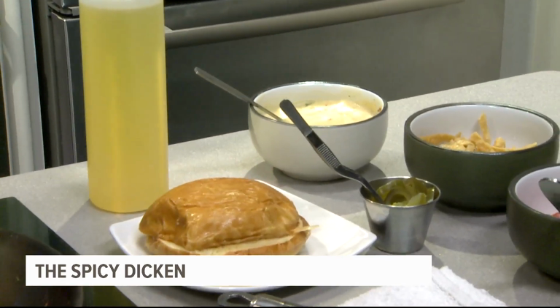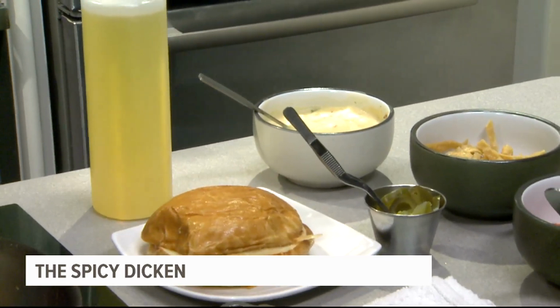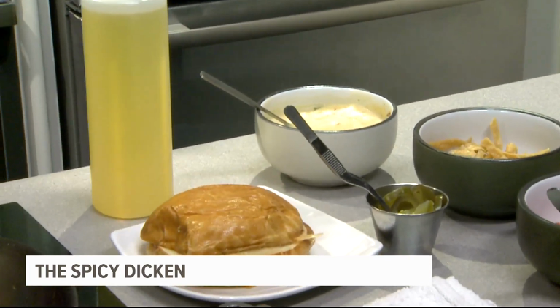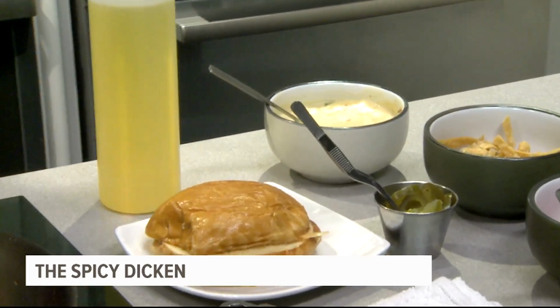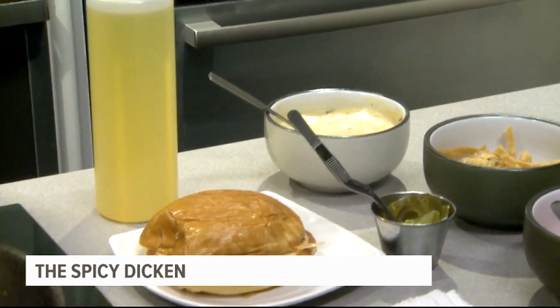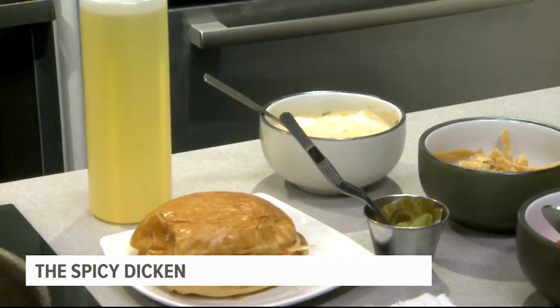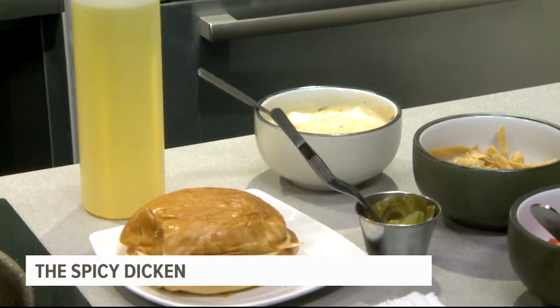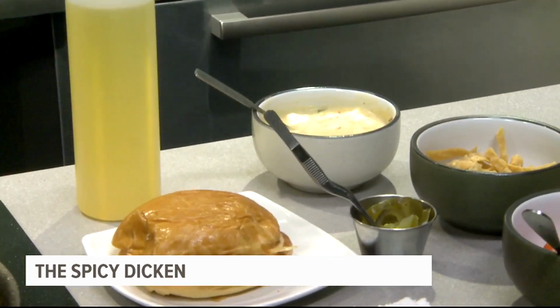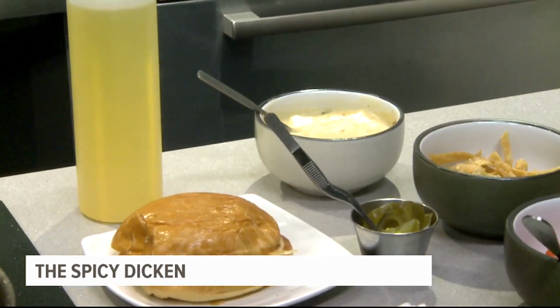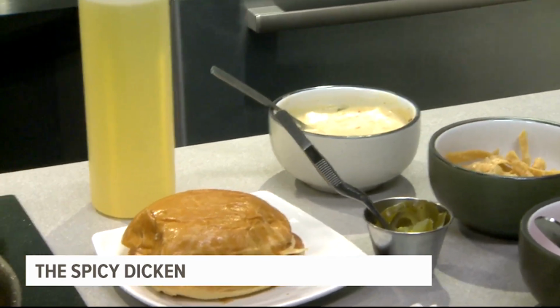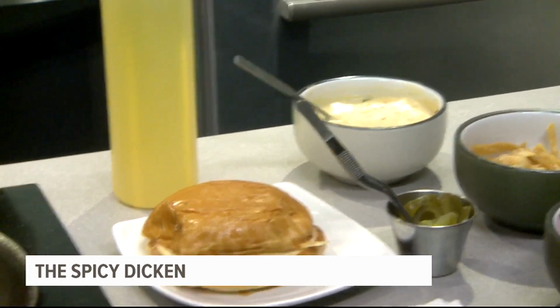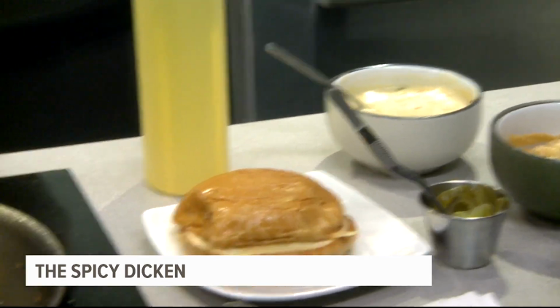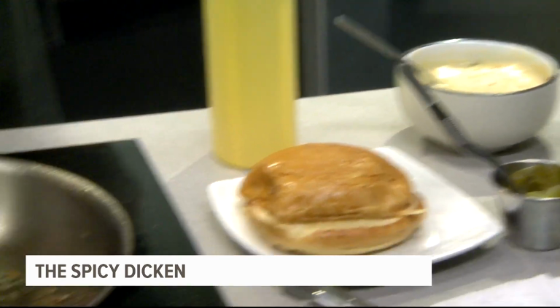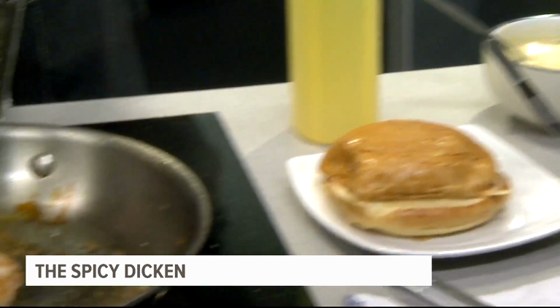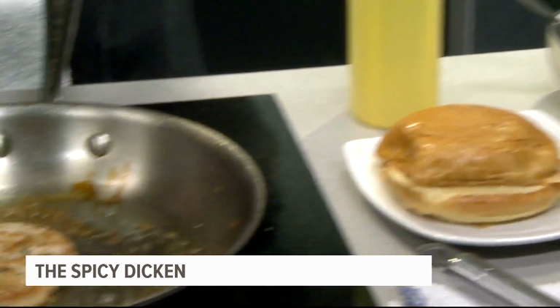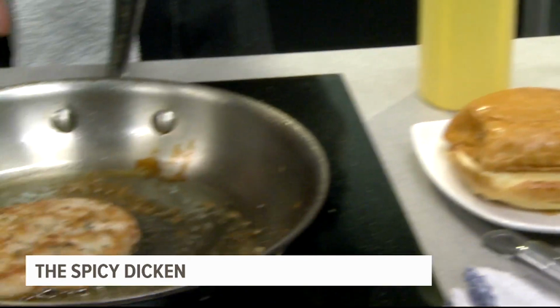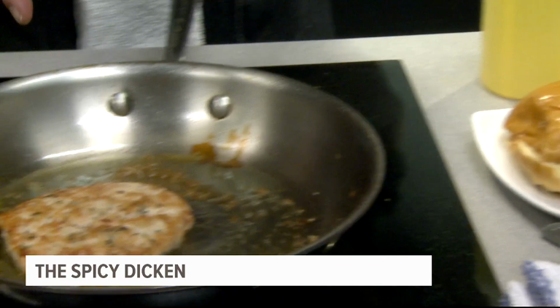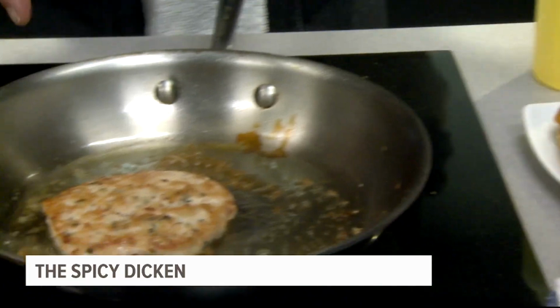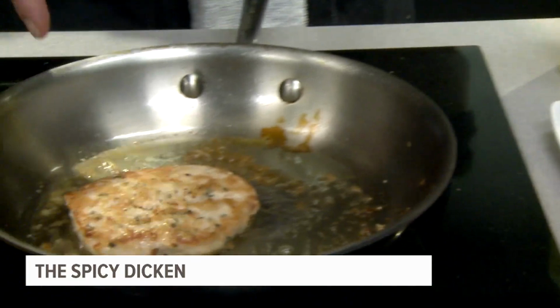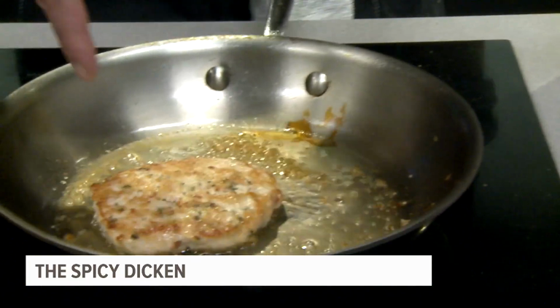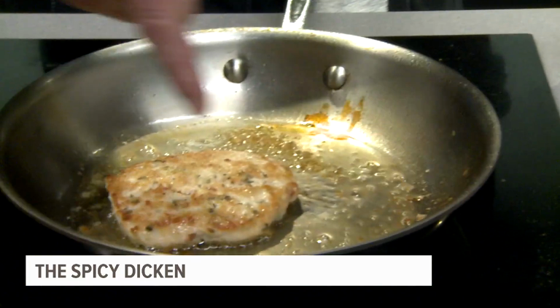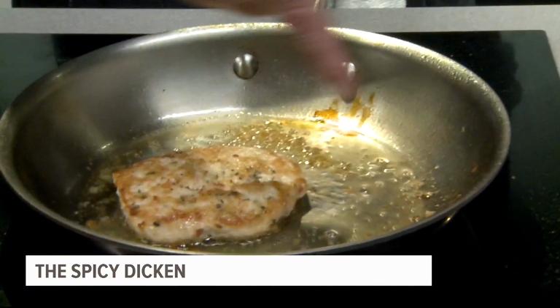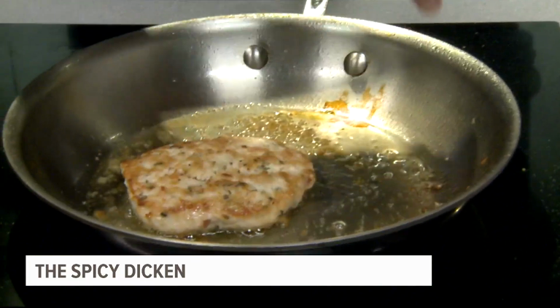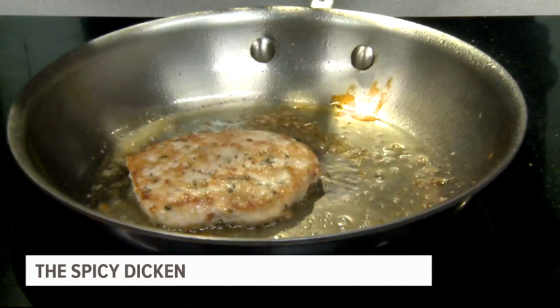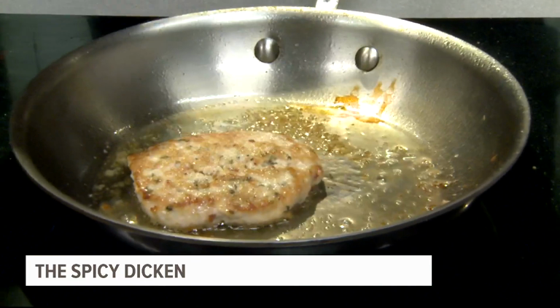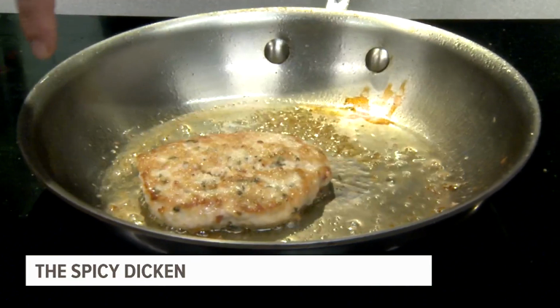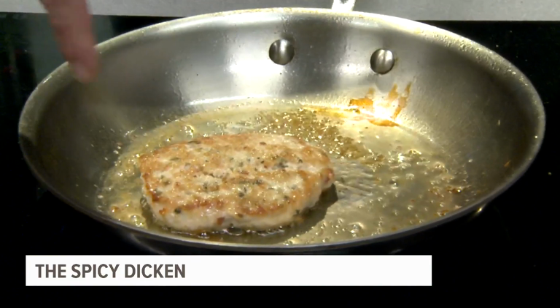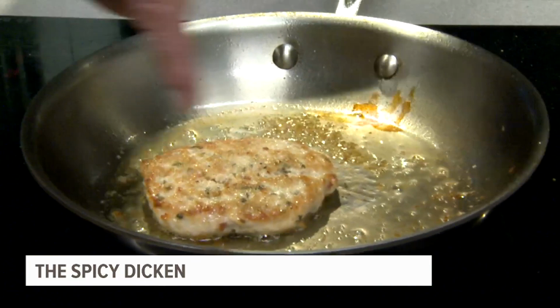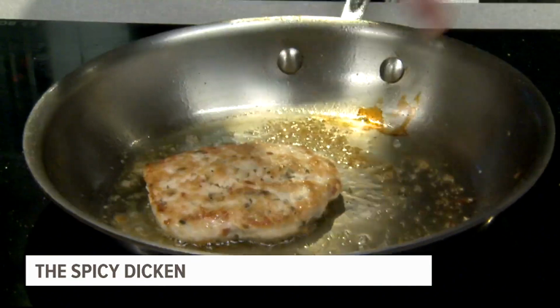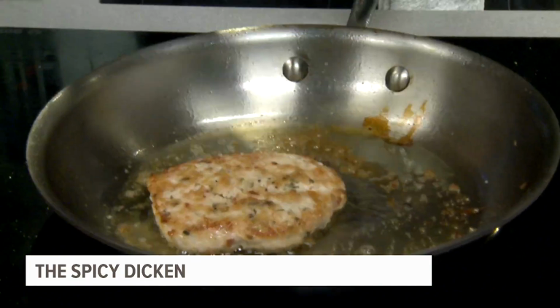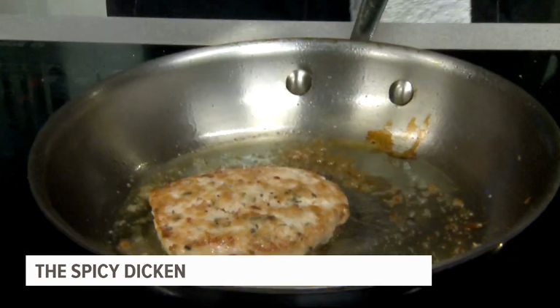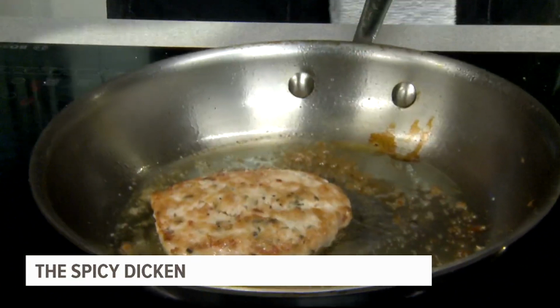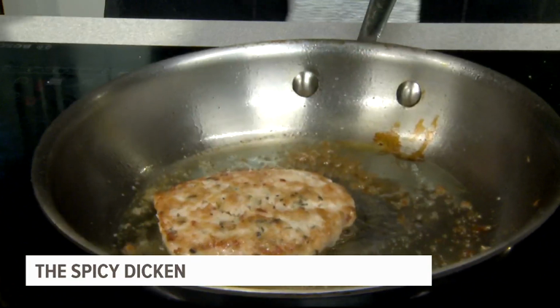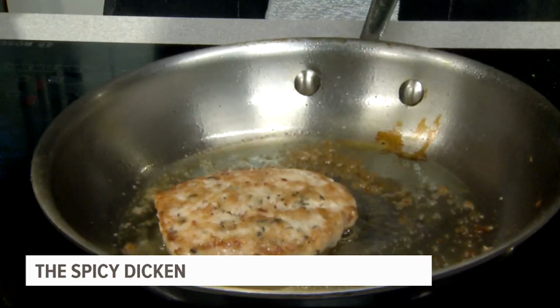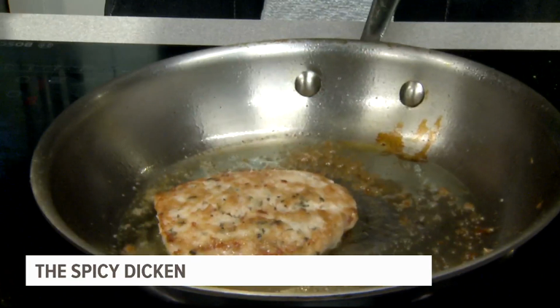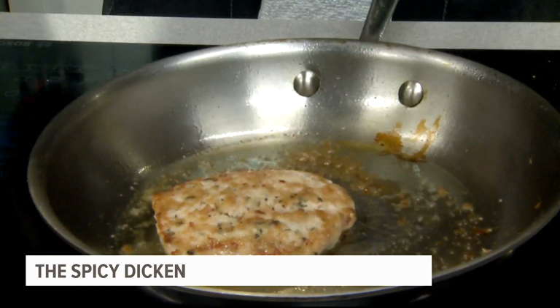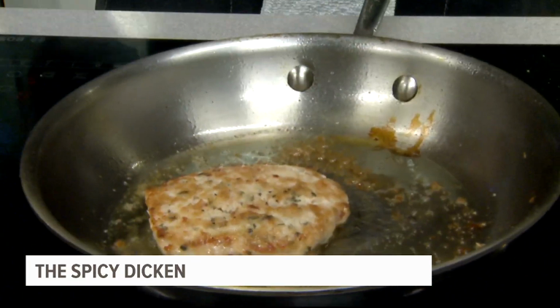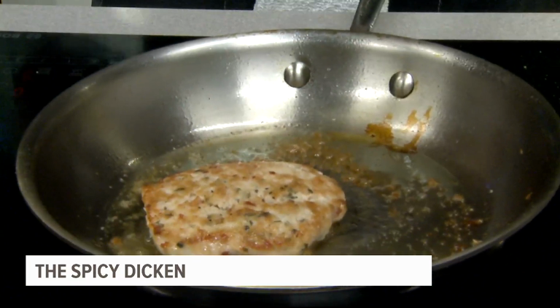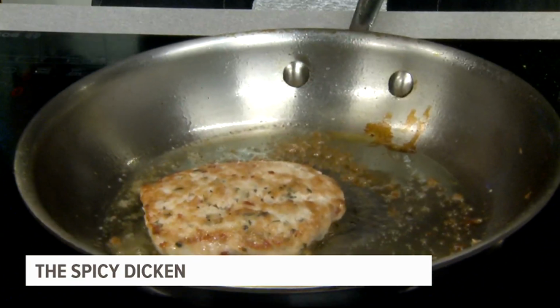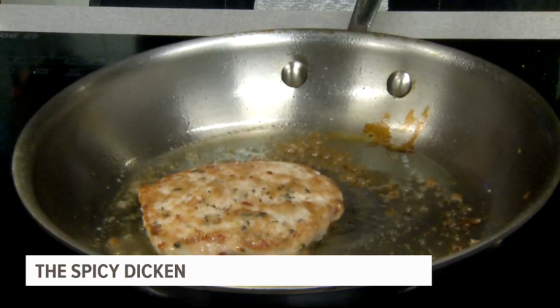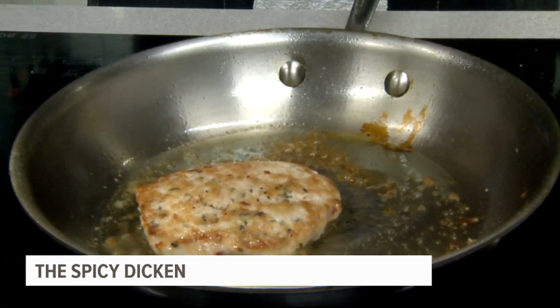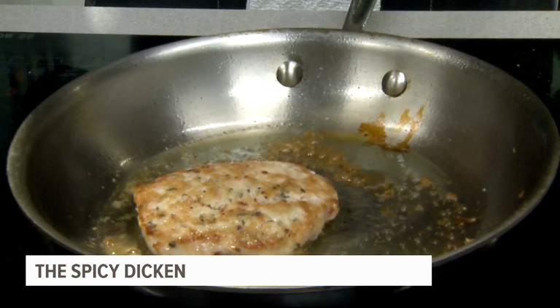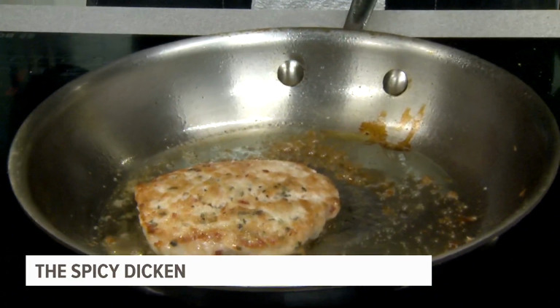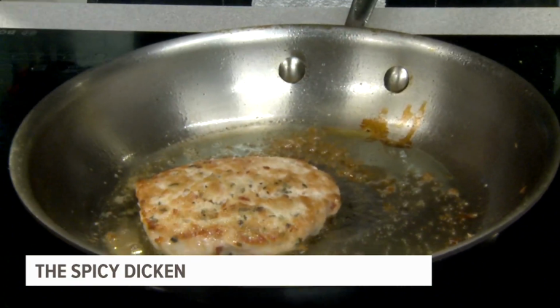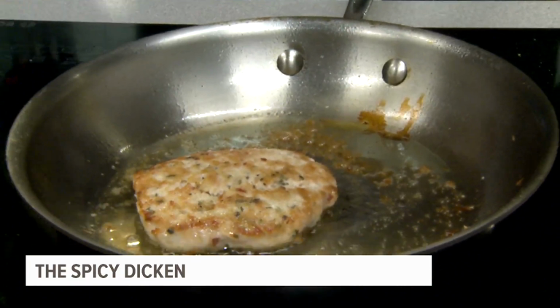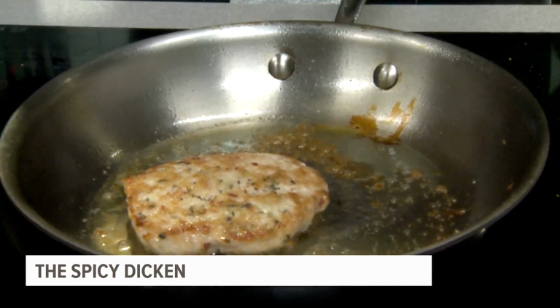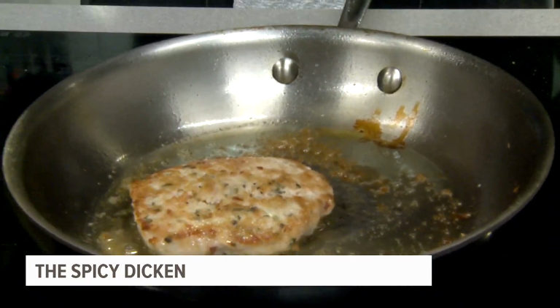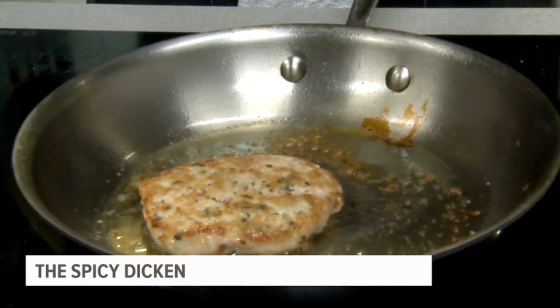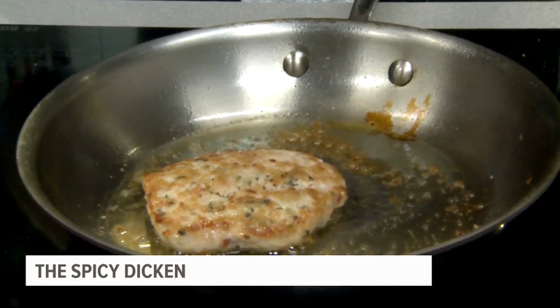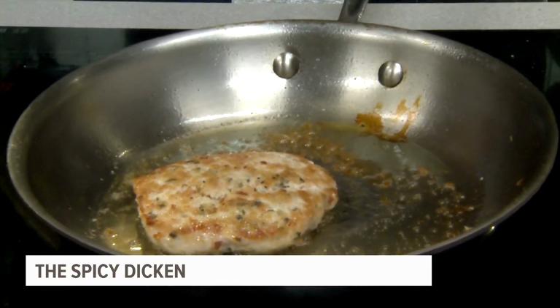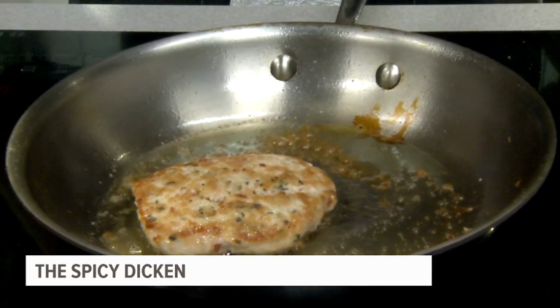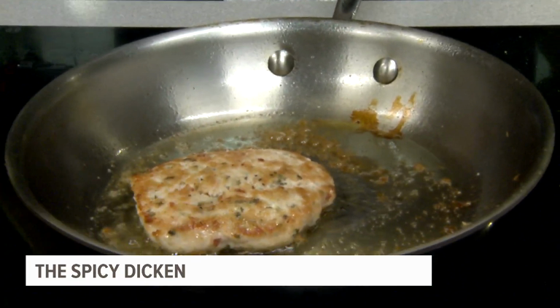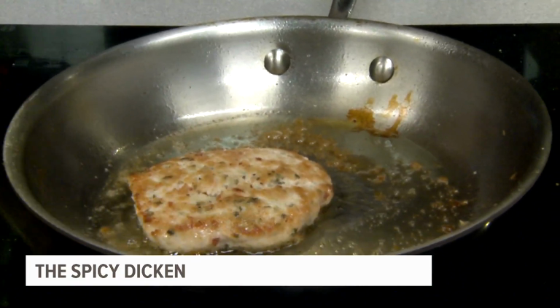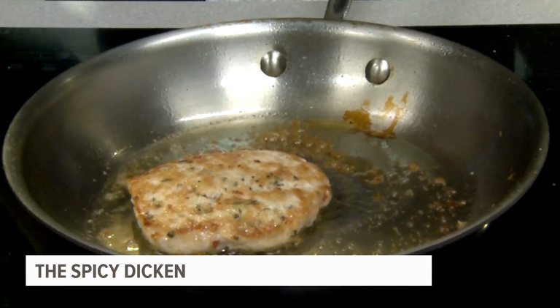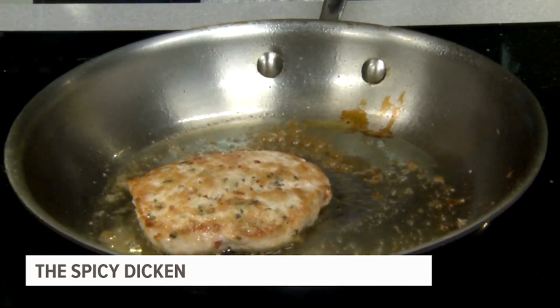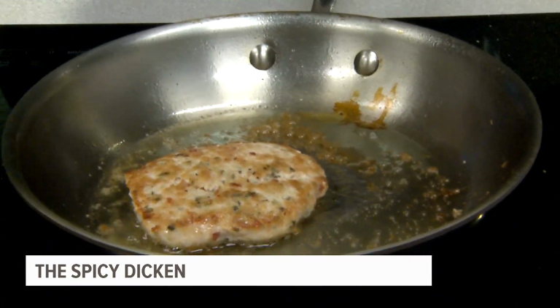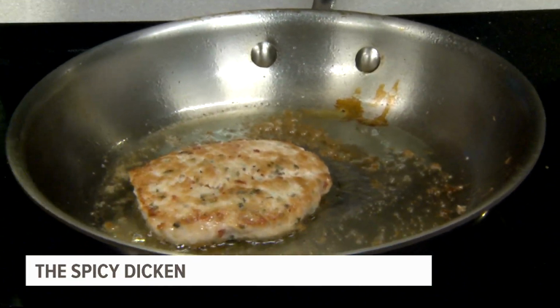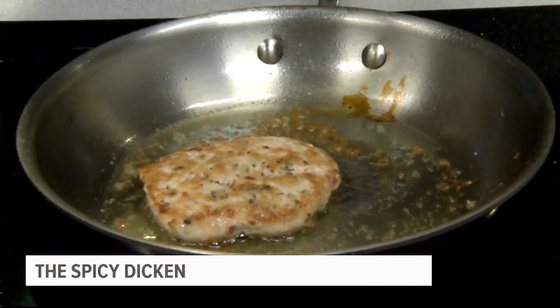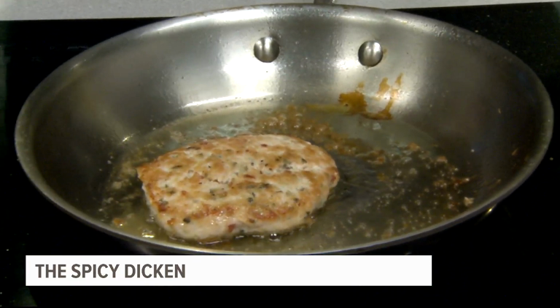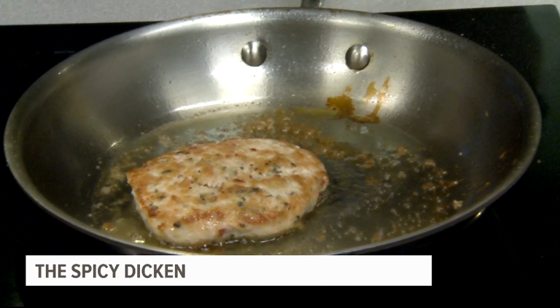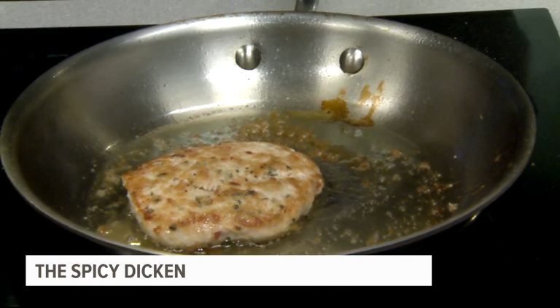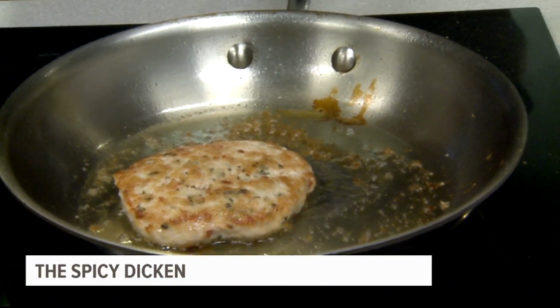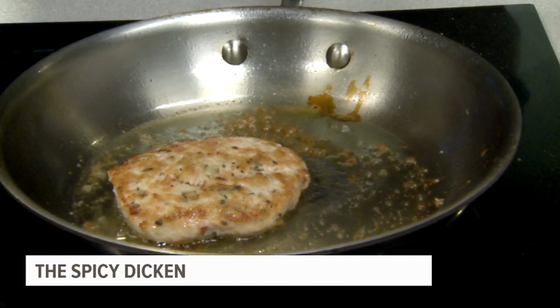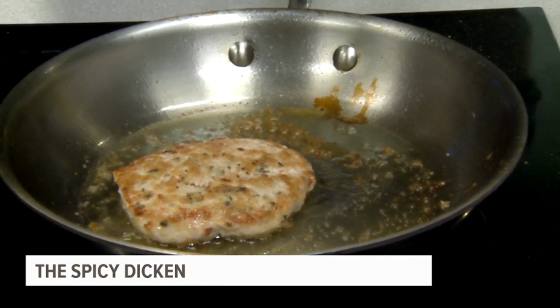I barely put oil in the pan, but if you see all that, it's all duck fat — it's just releasing. It's juicy, it's delicious.